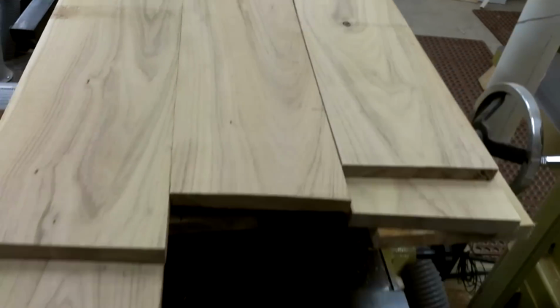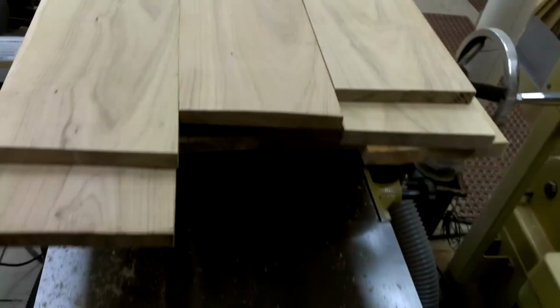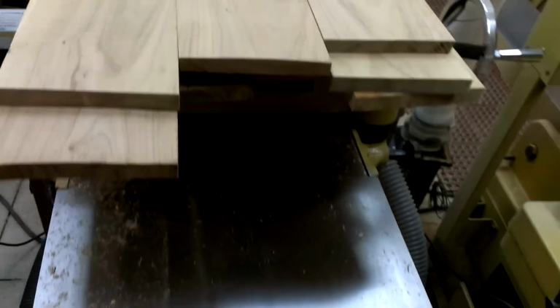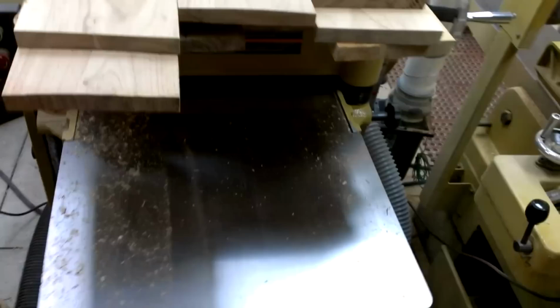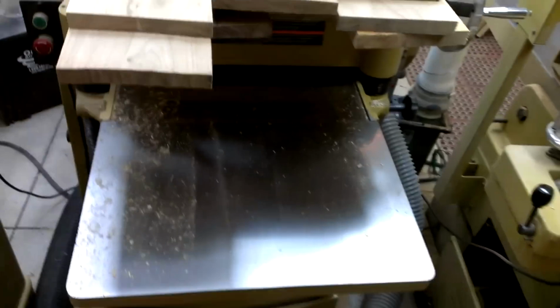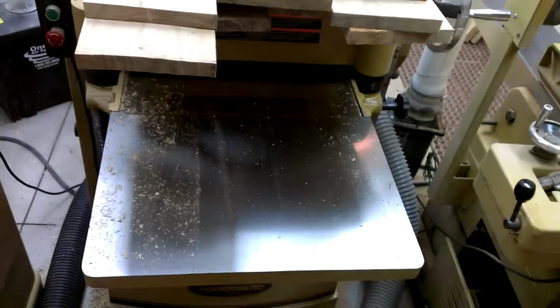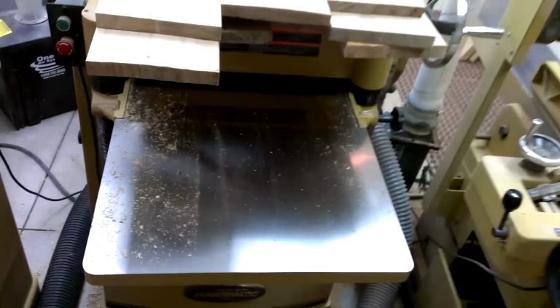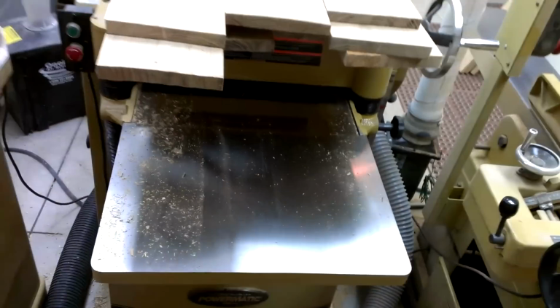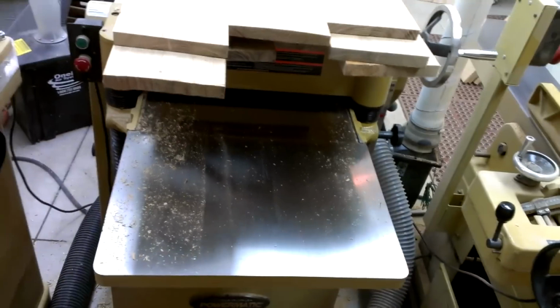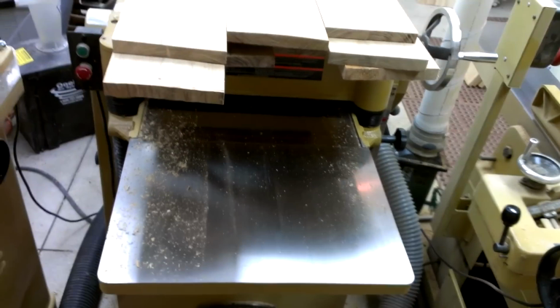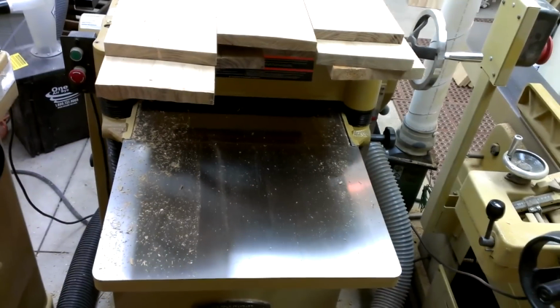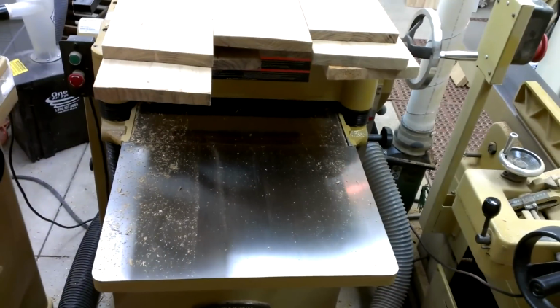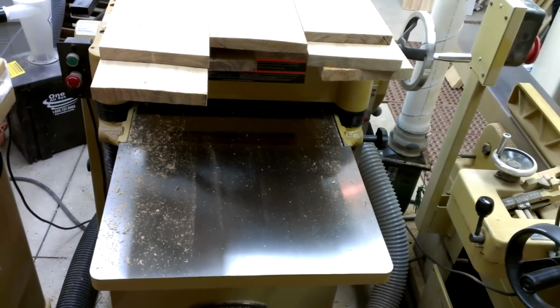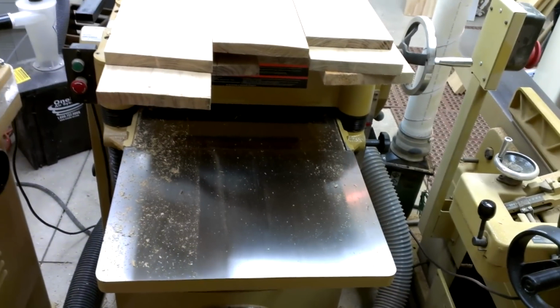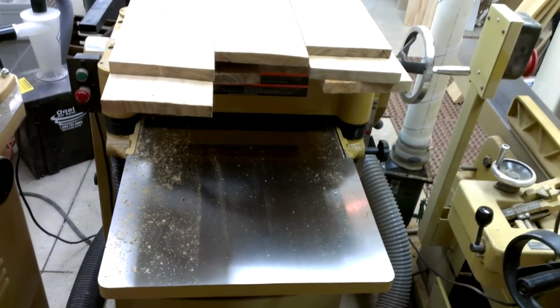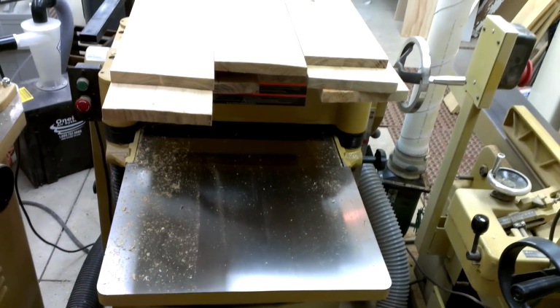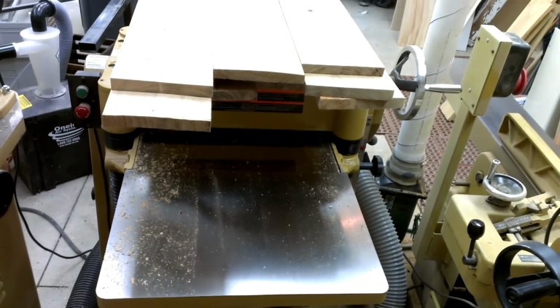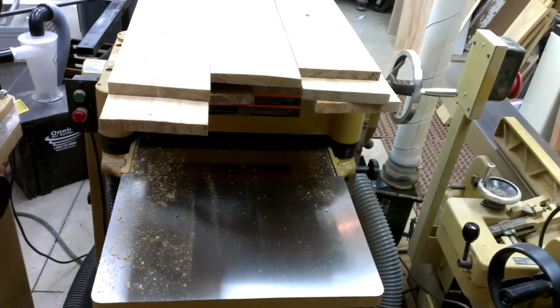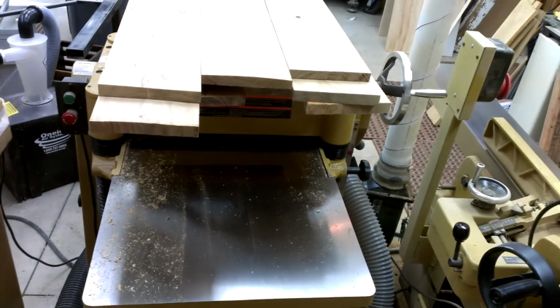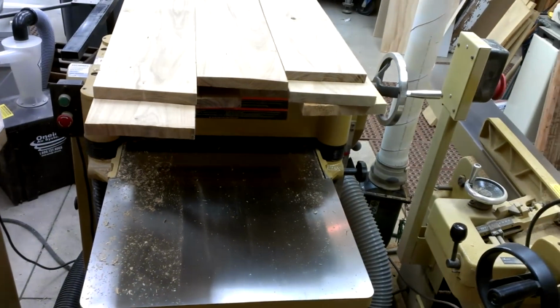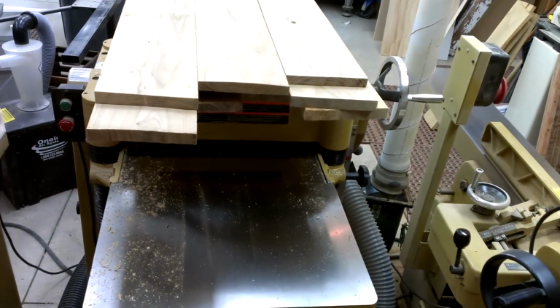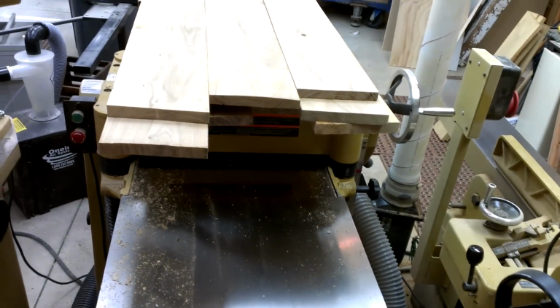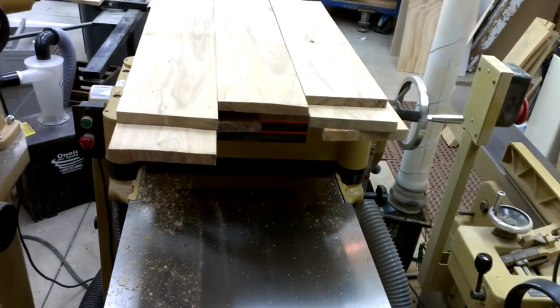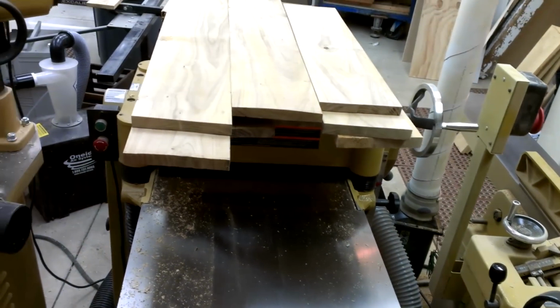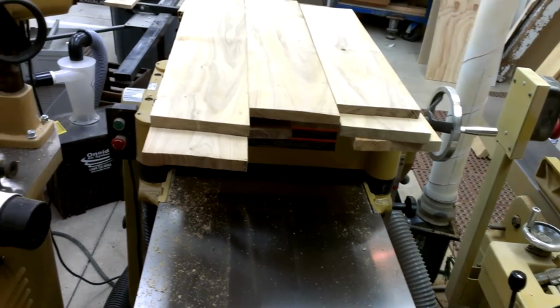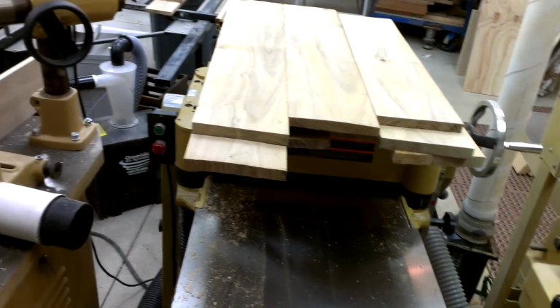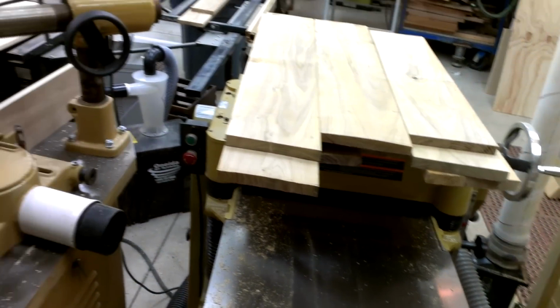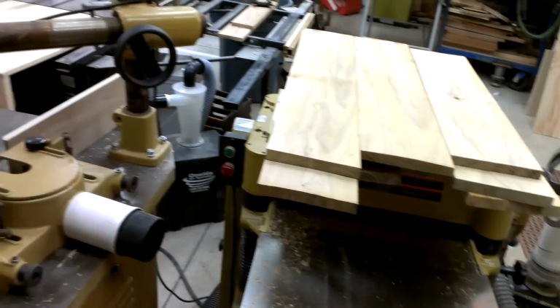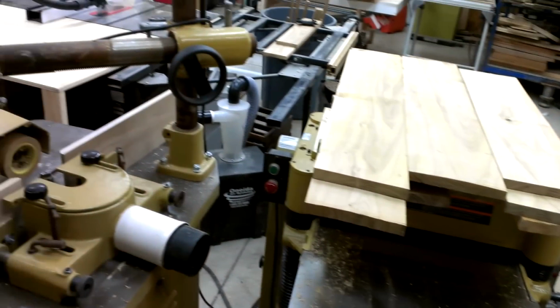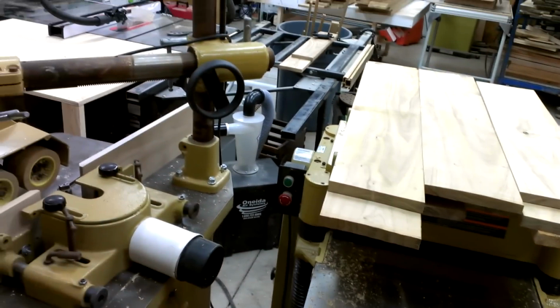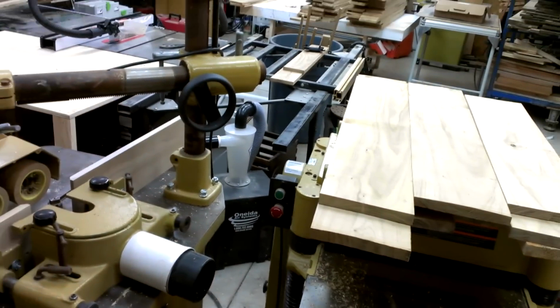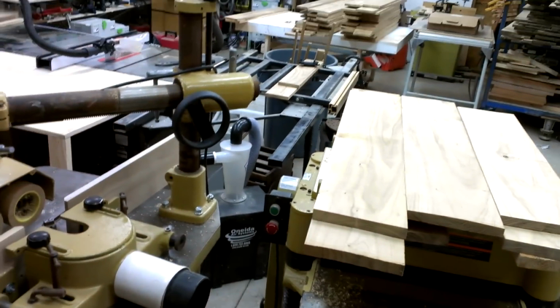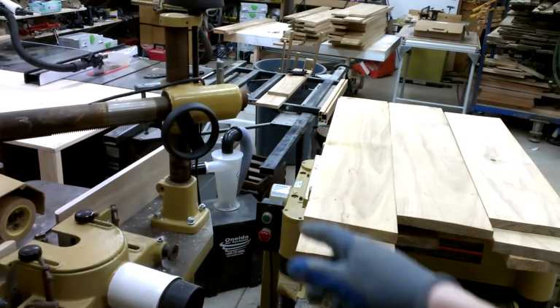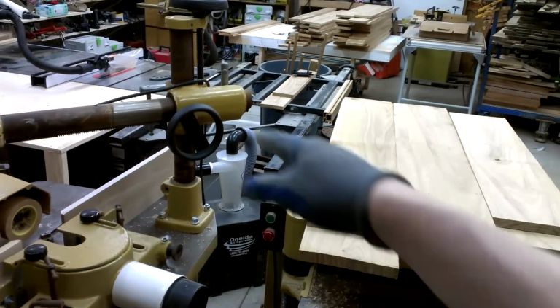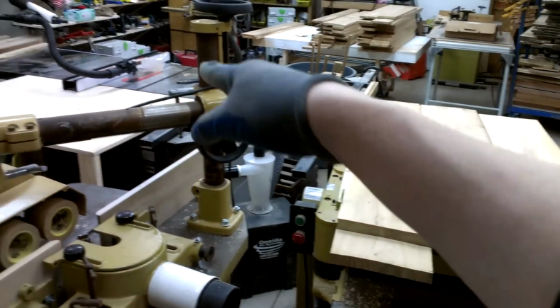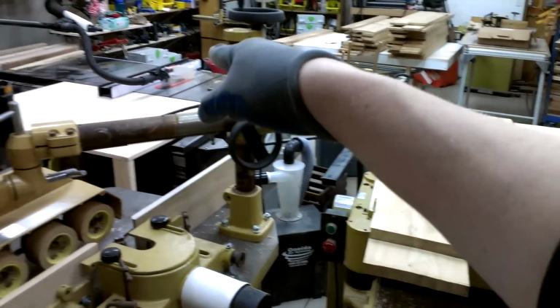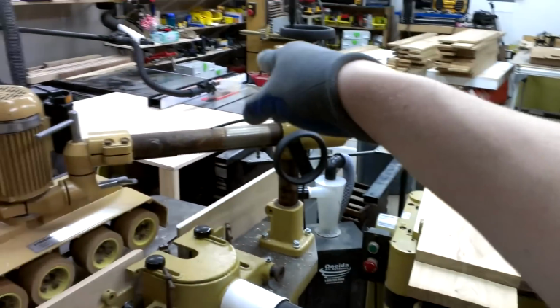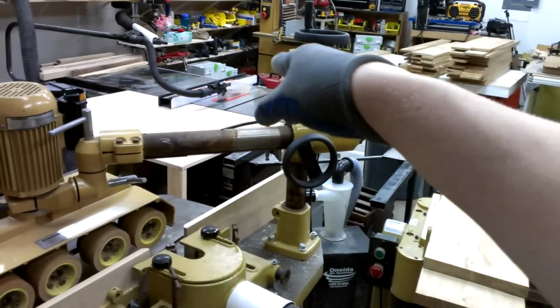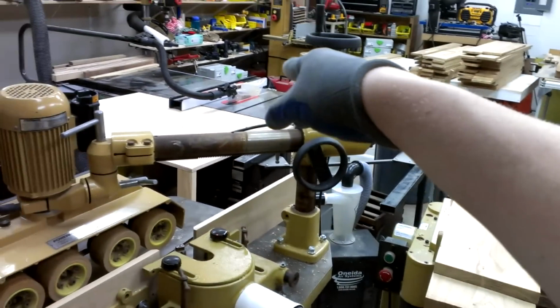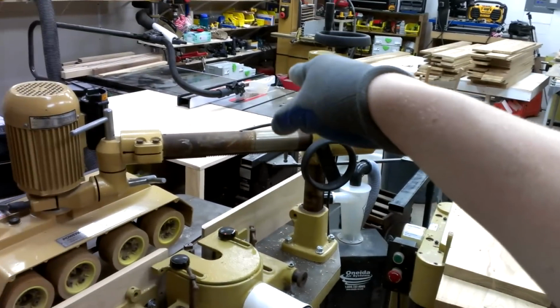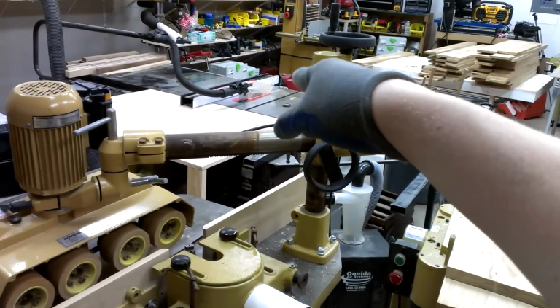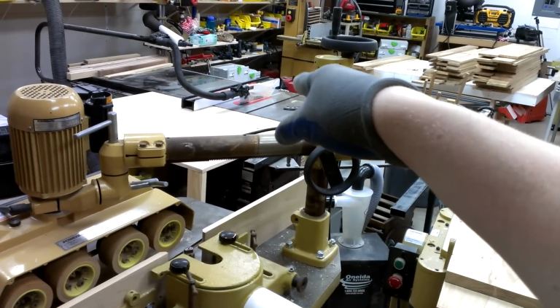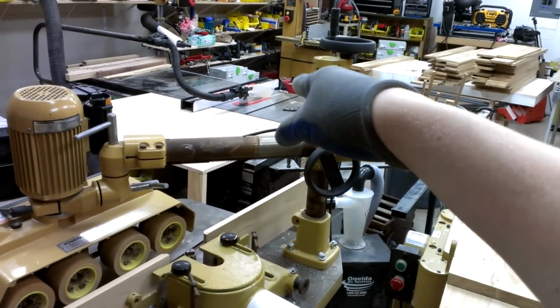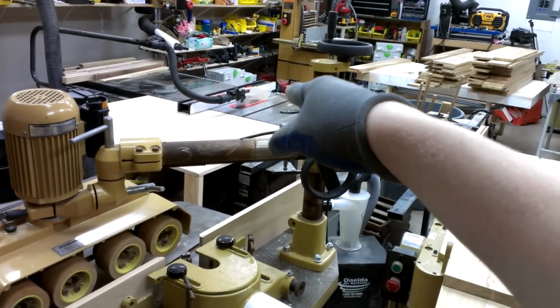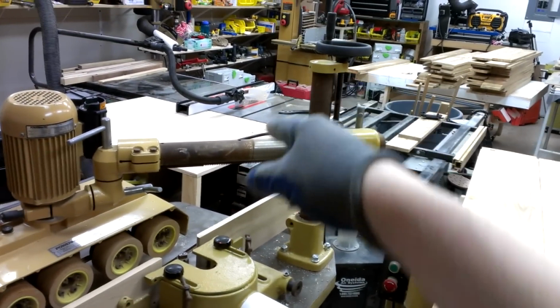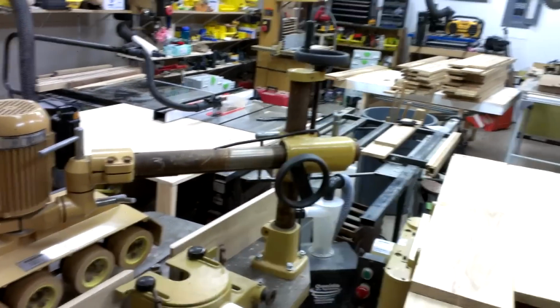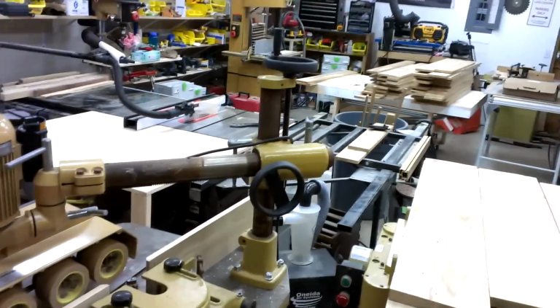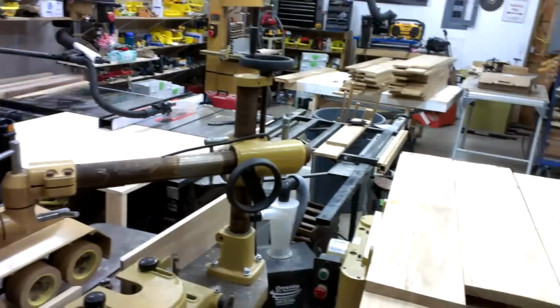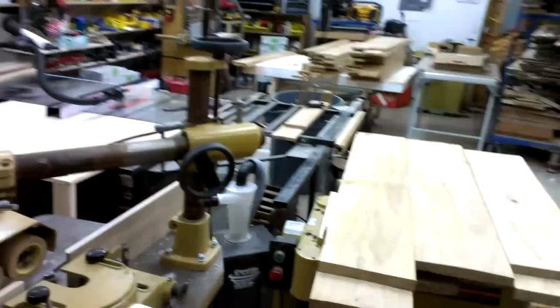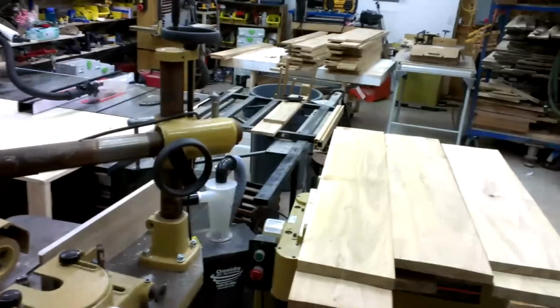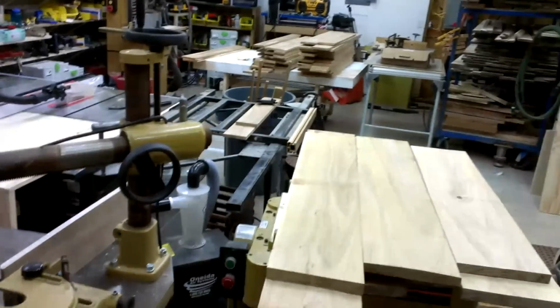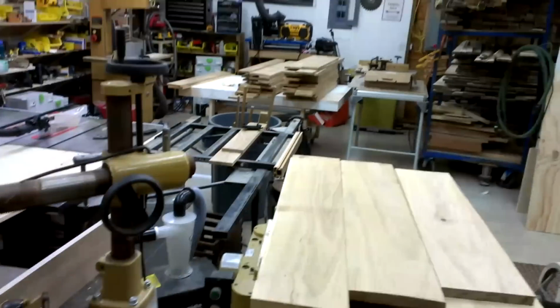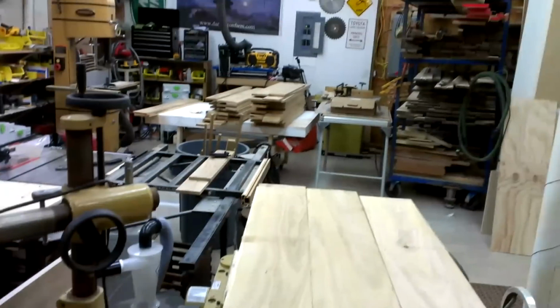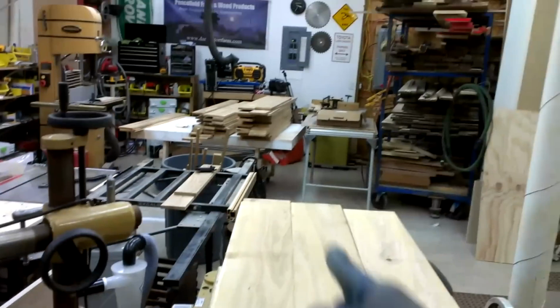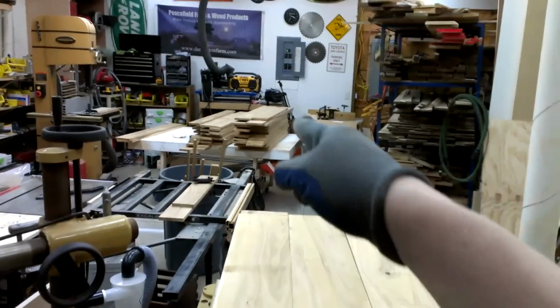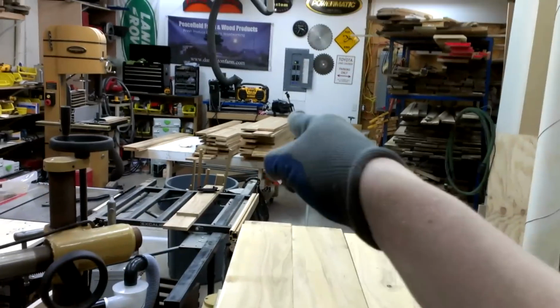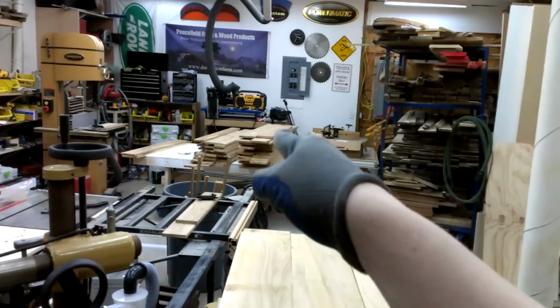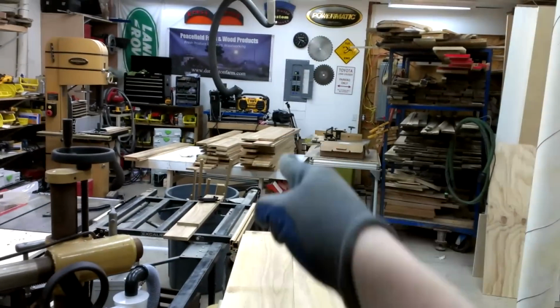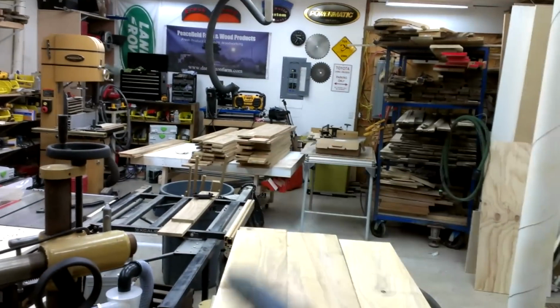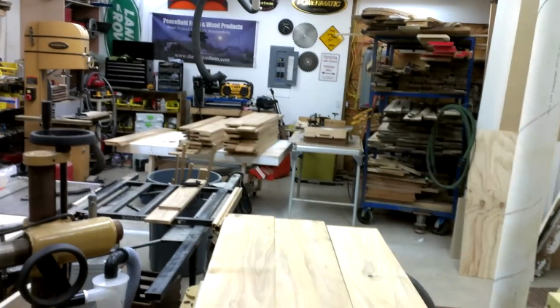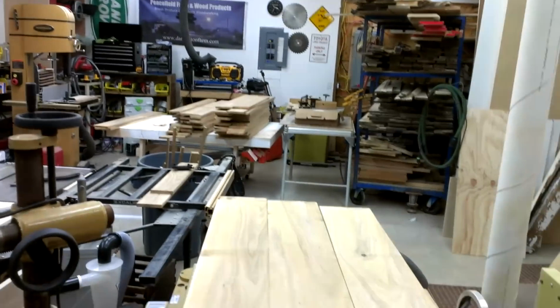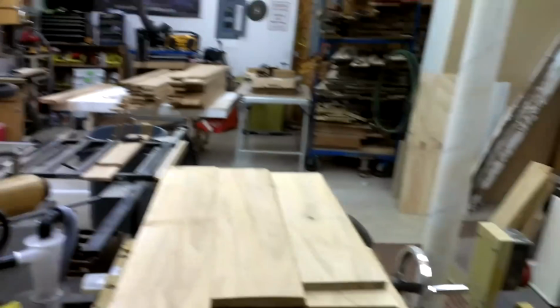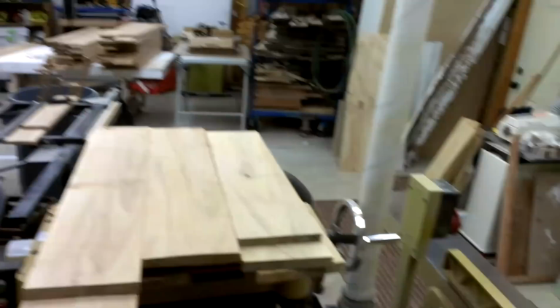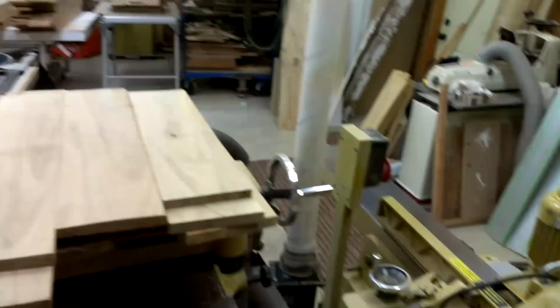Now this will all get surfaced through the thicknesser here, and then I'll rip it to width on the table saw, and stack it.